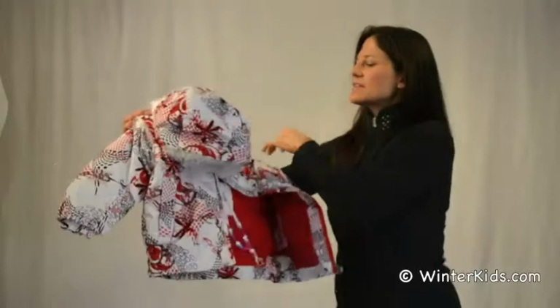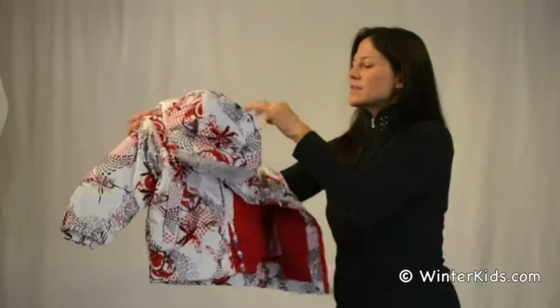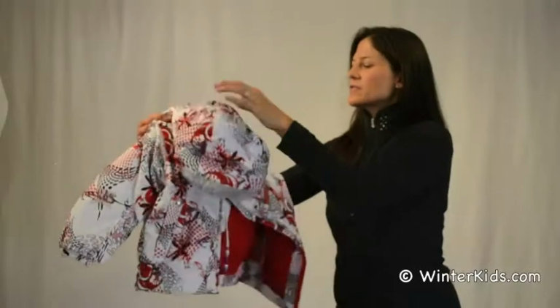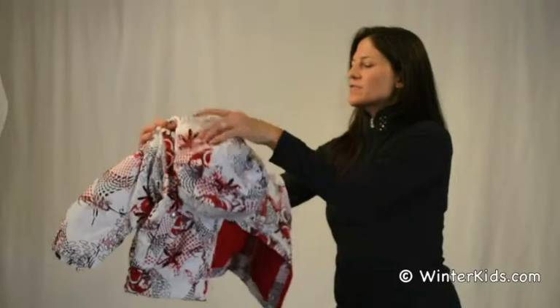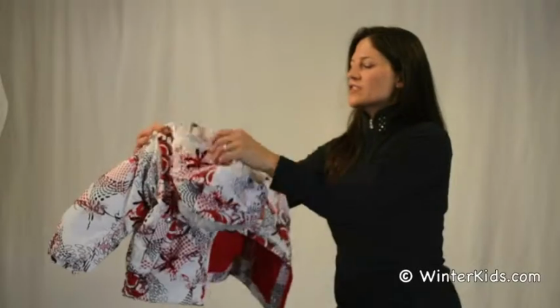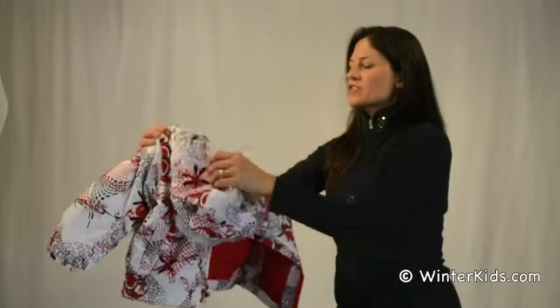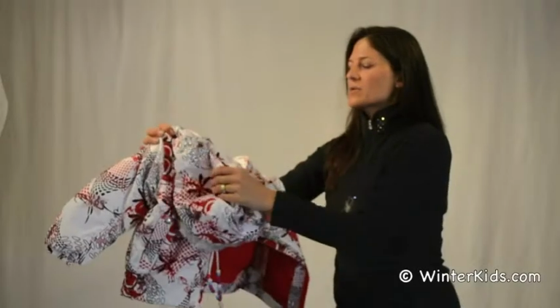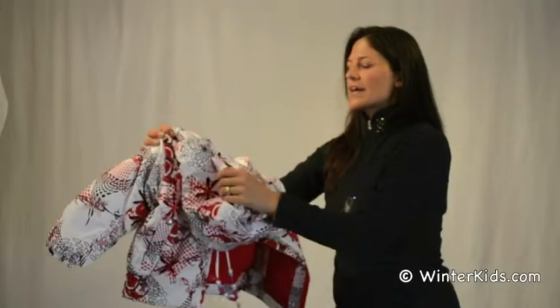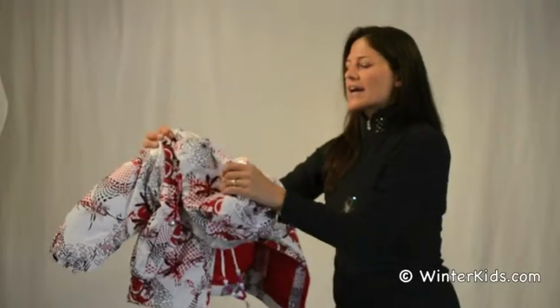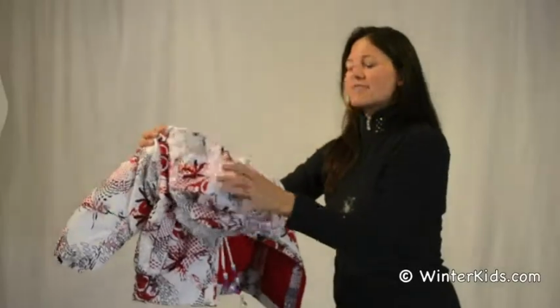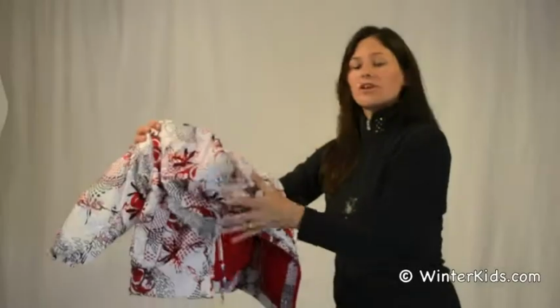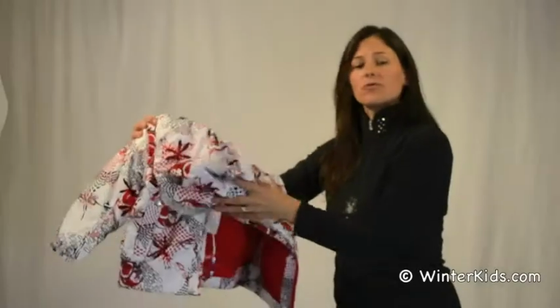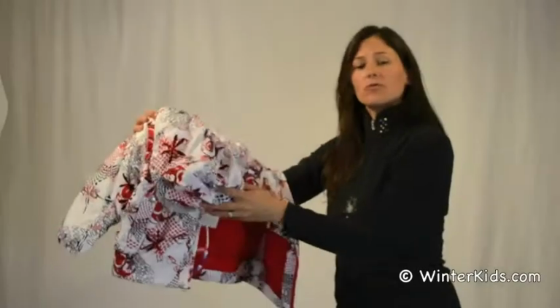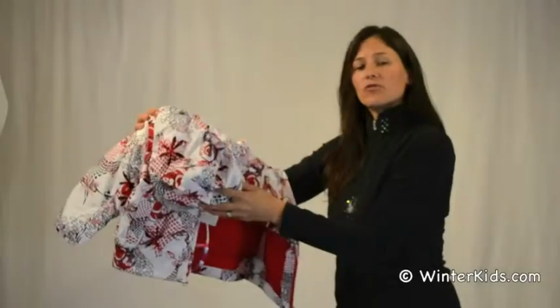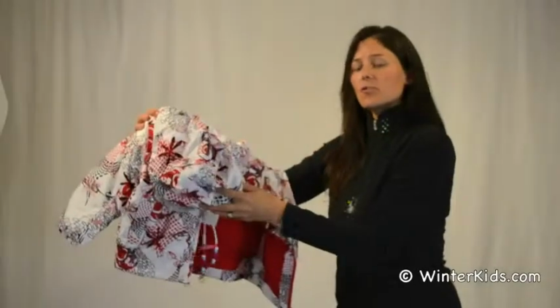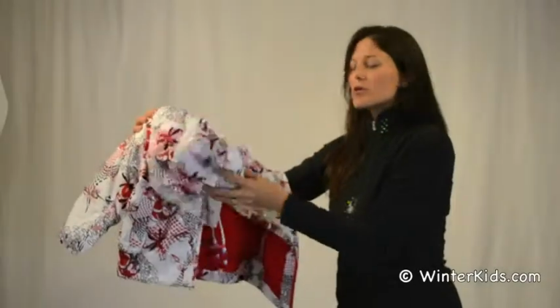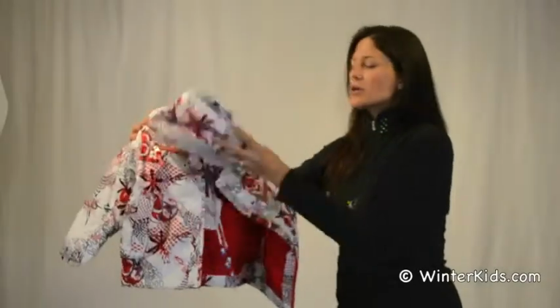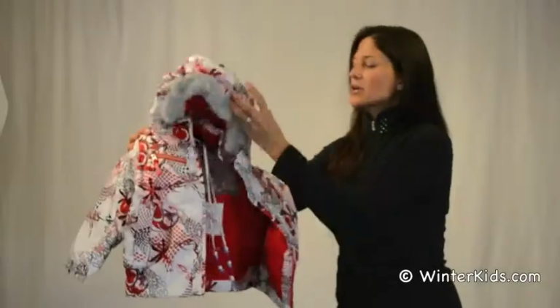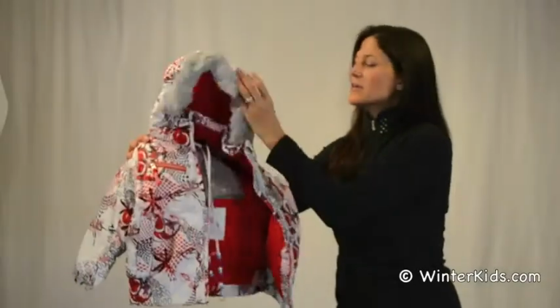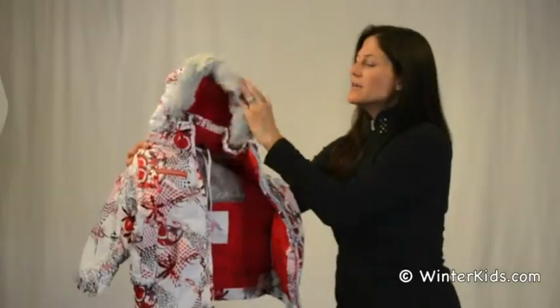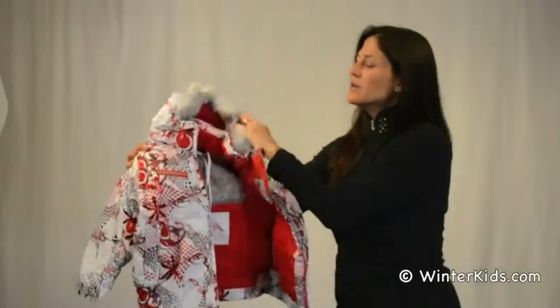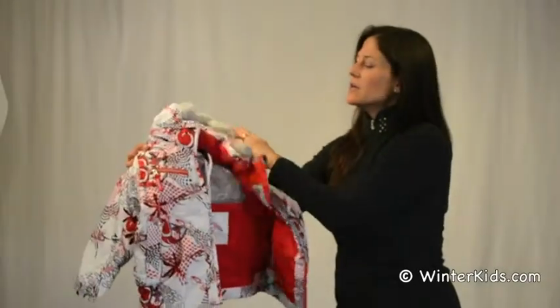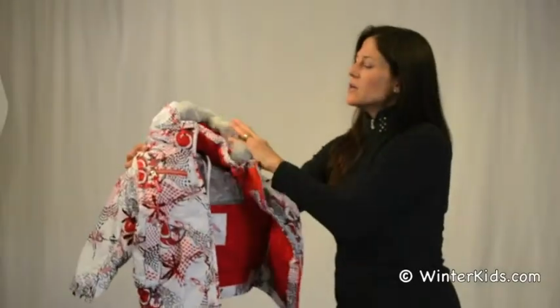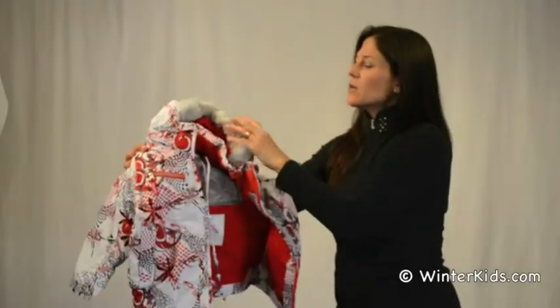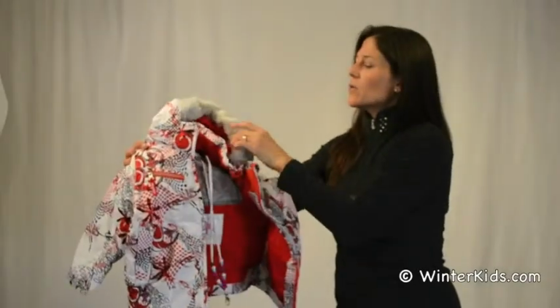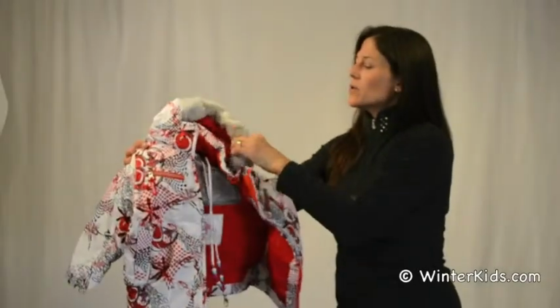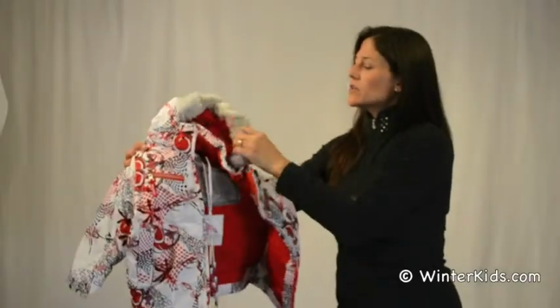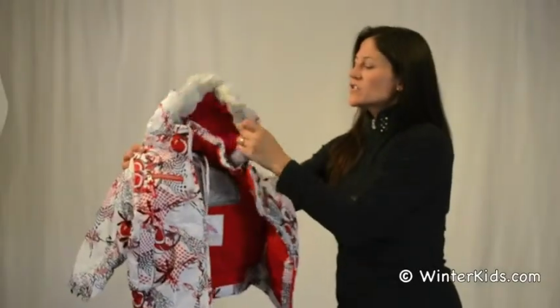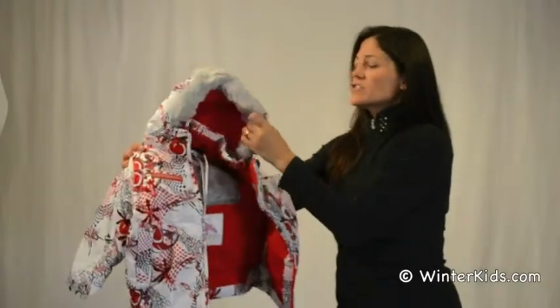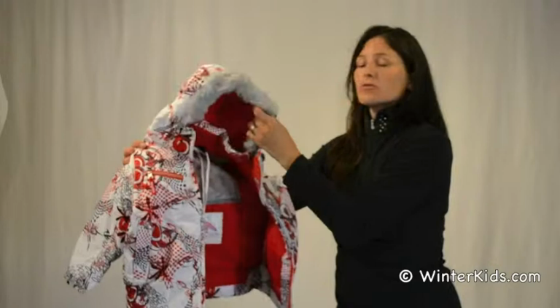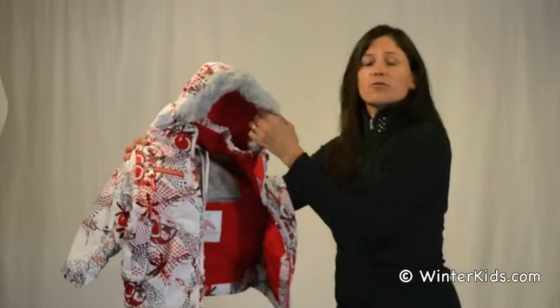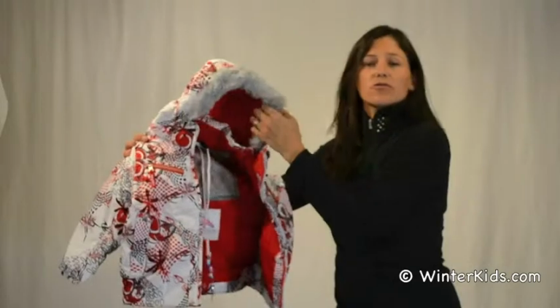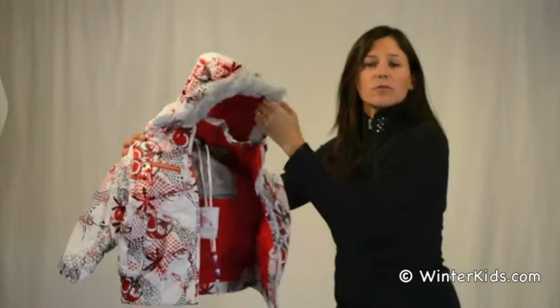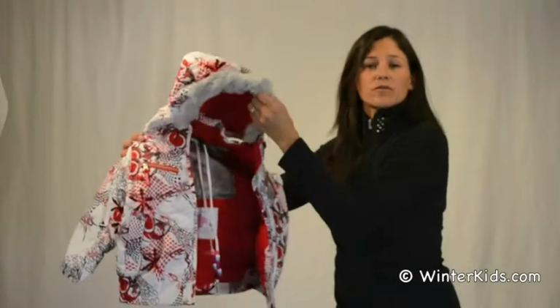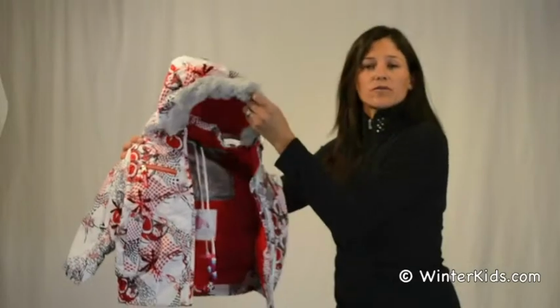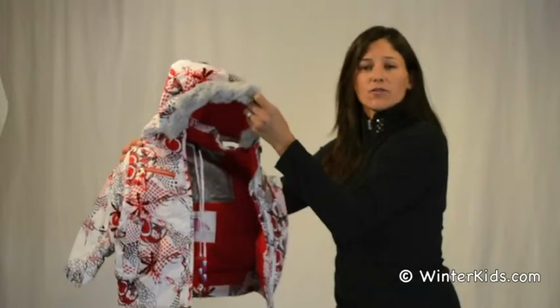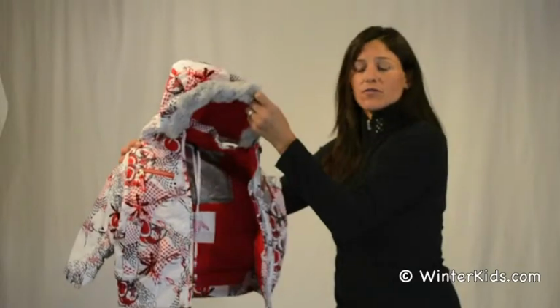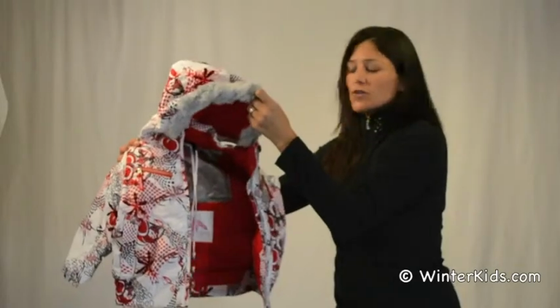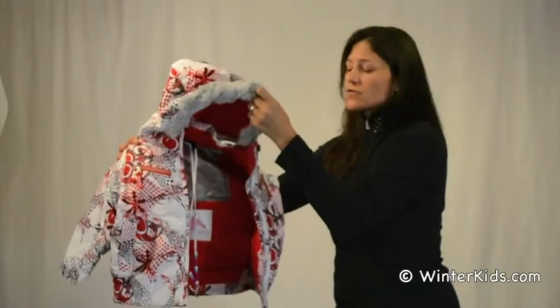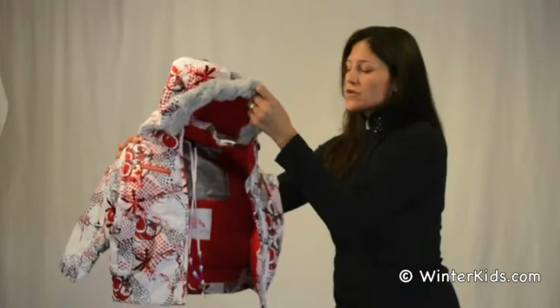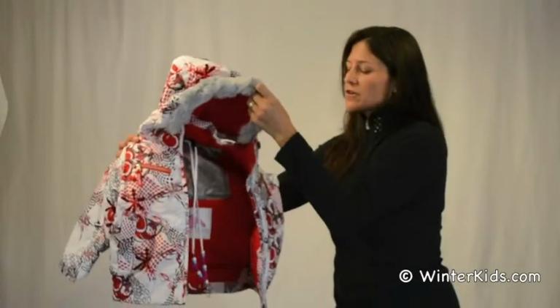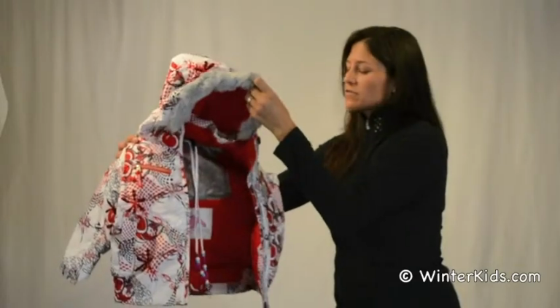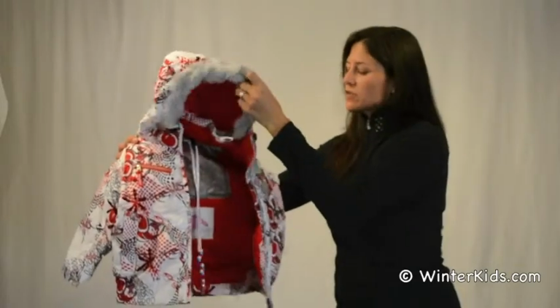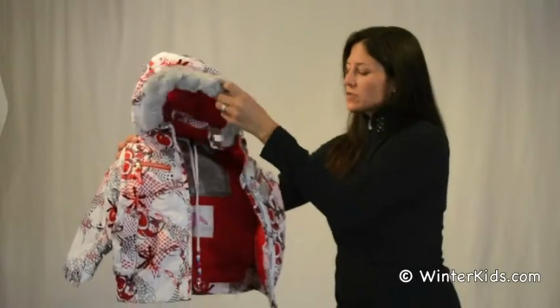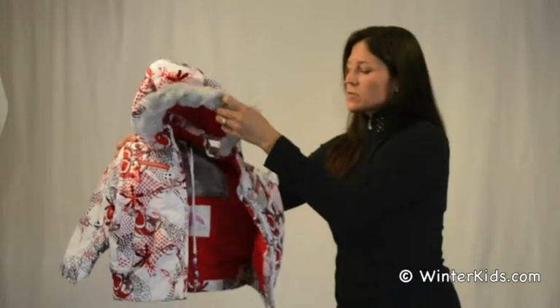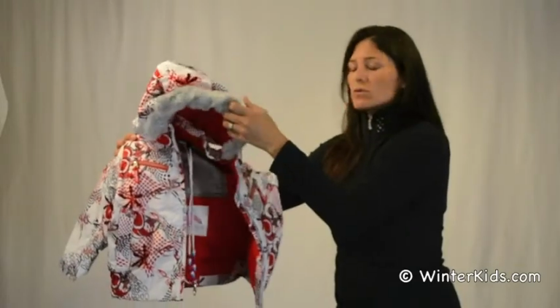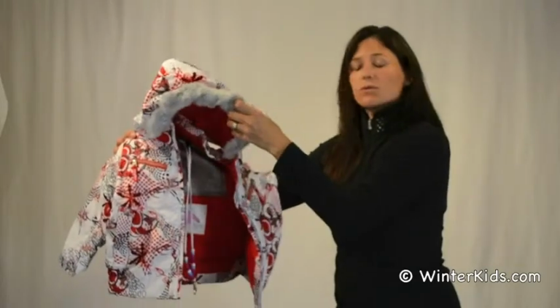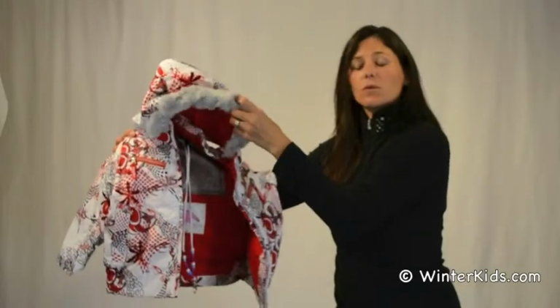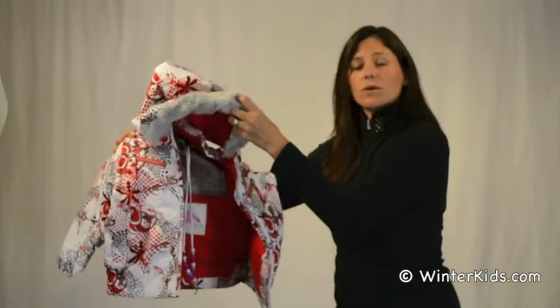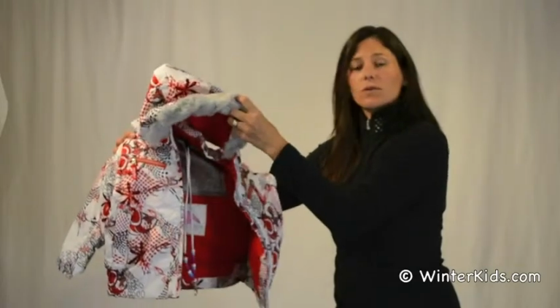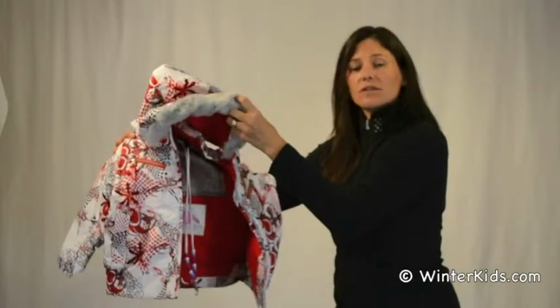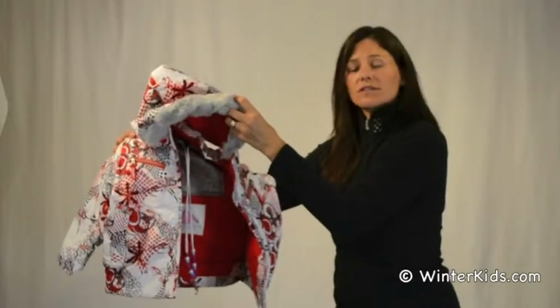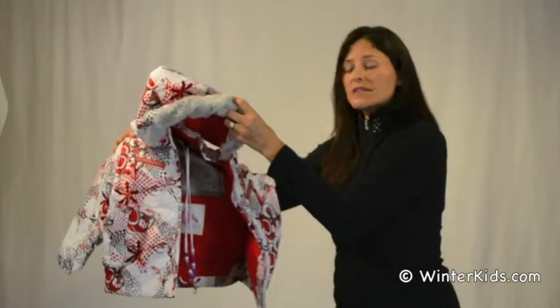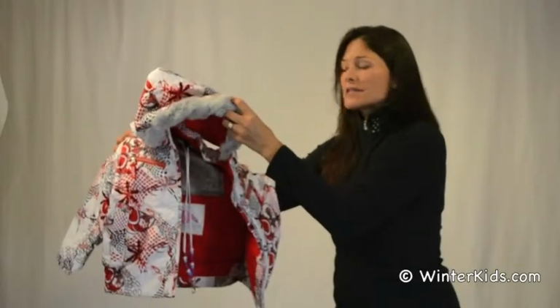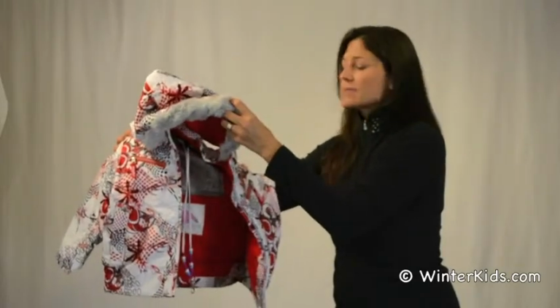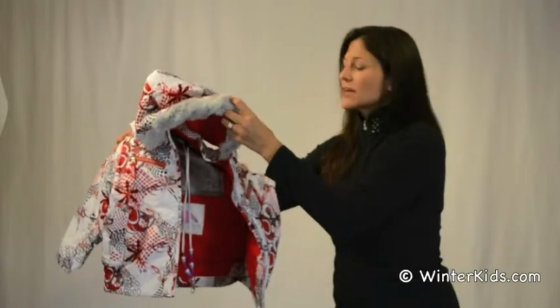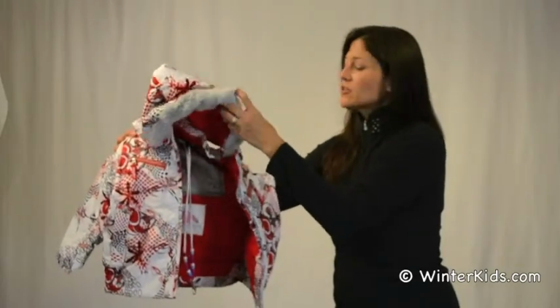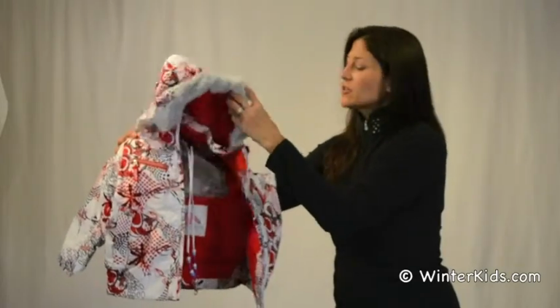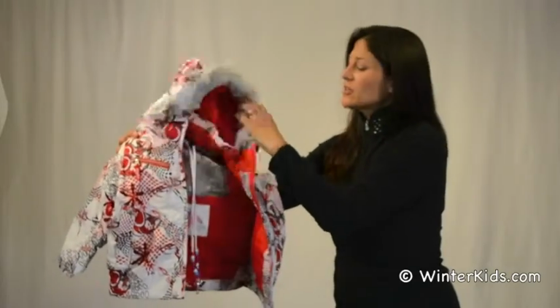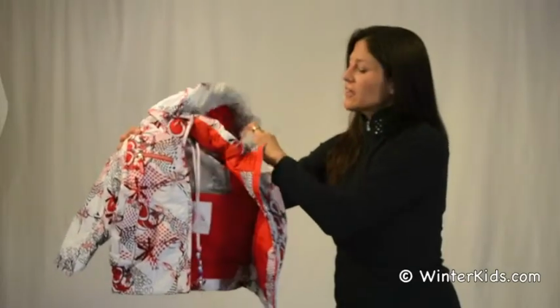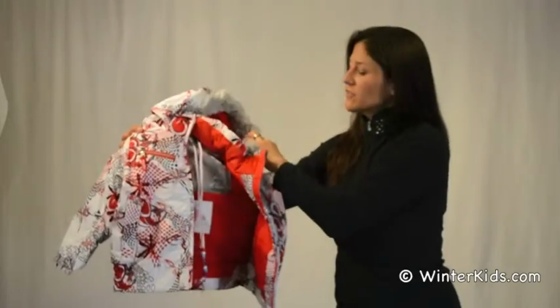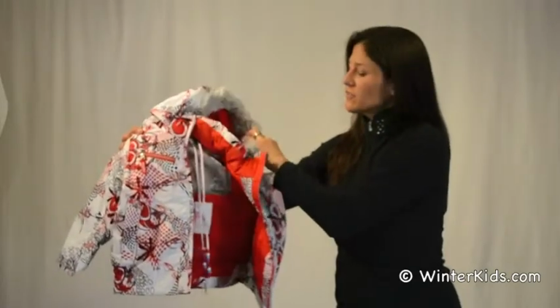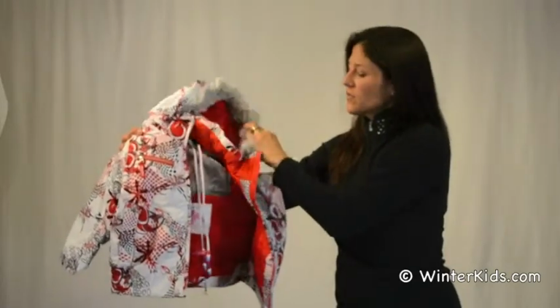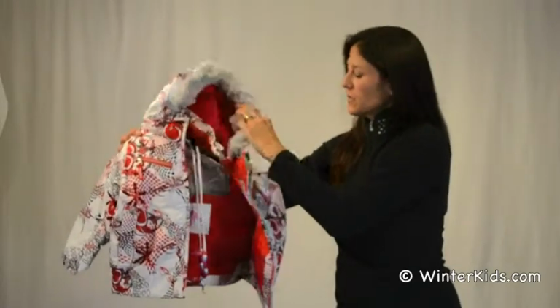Some of the features we have here are a removable hood, or just a removable faux fur if your little one wants to keep that hood and not the fur.